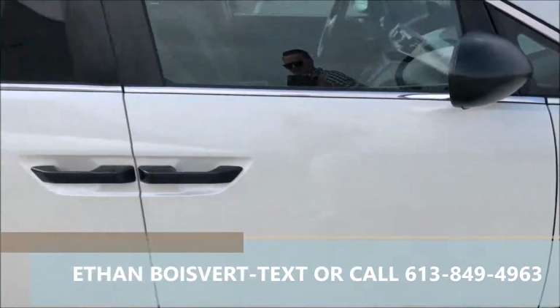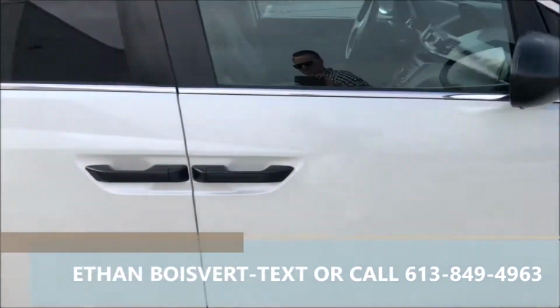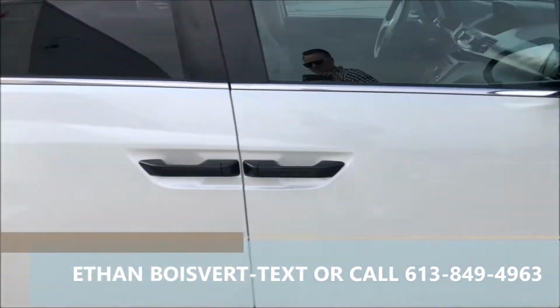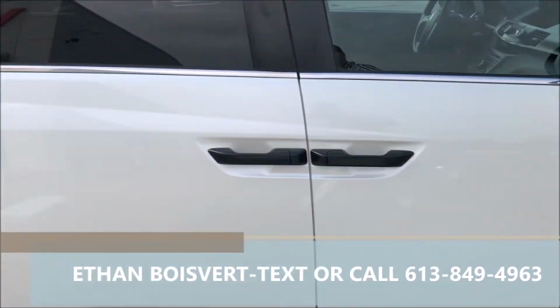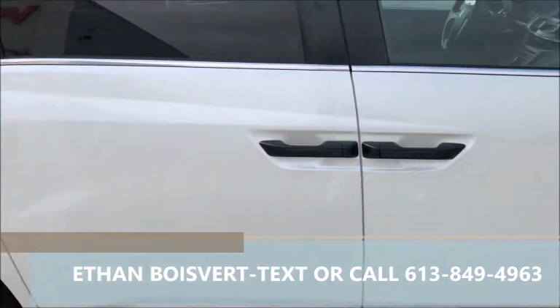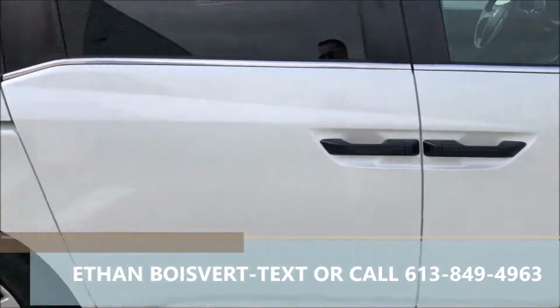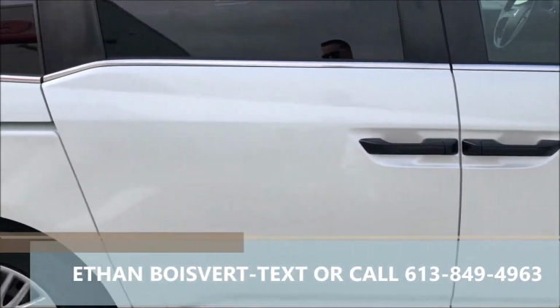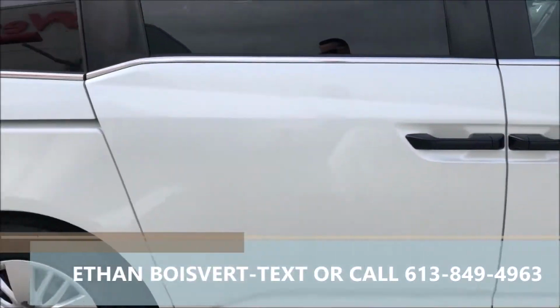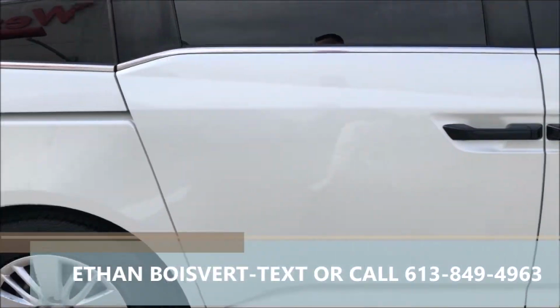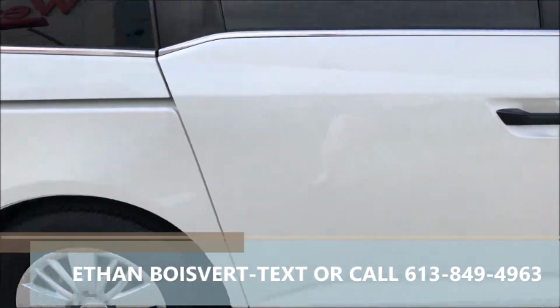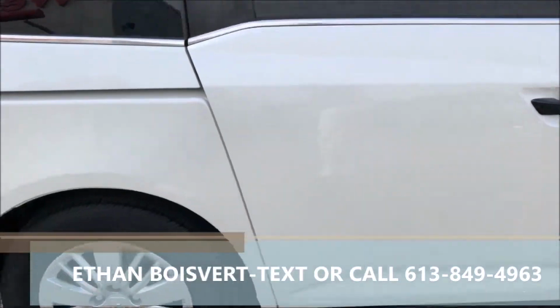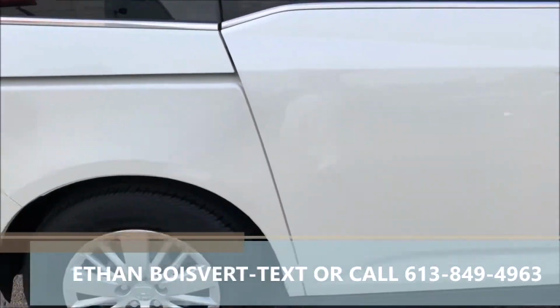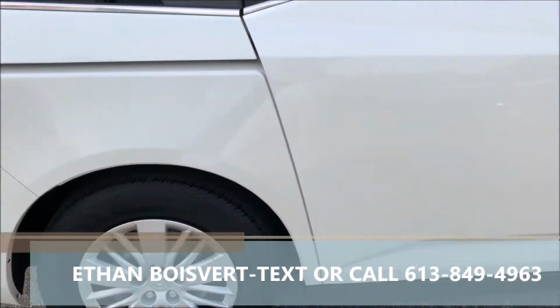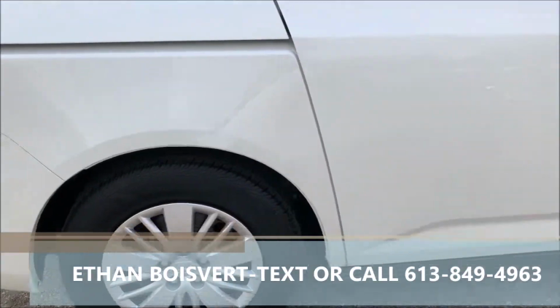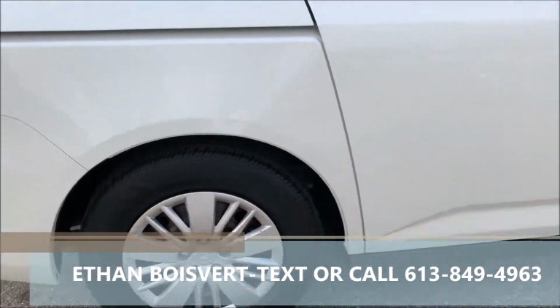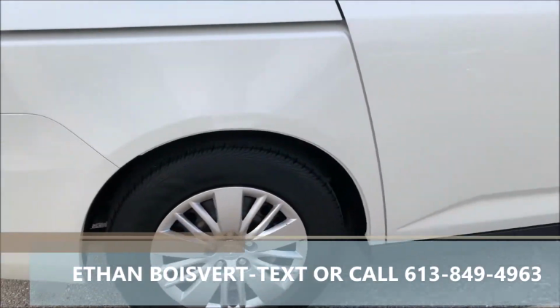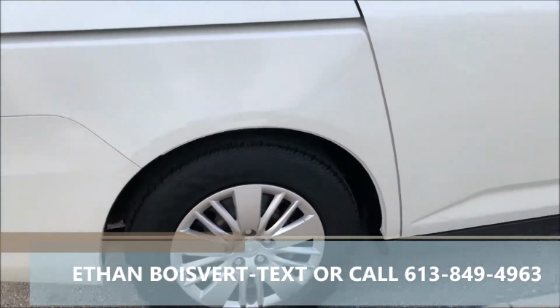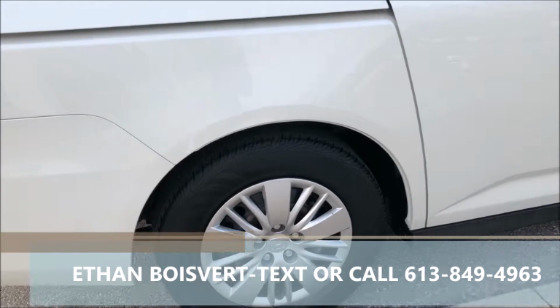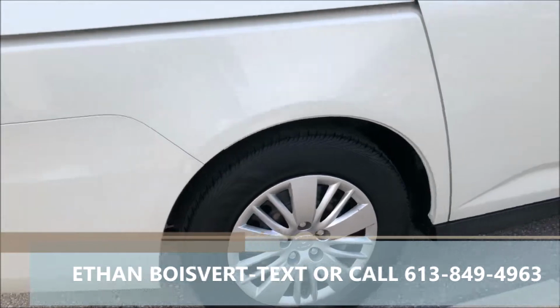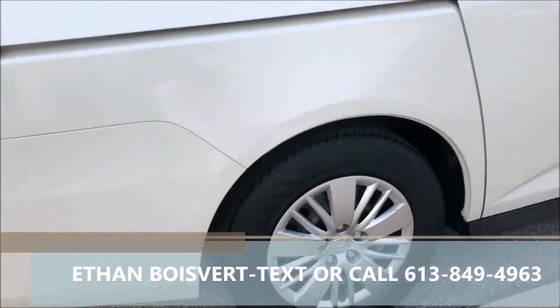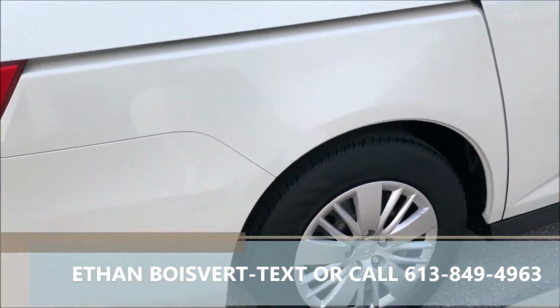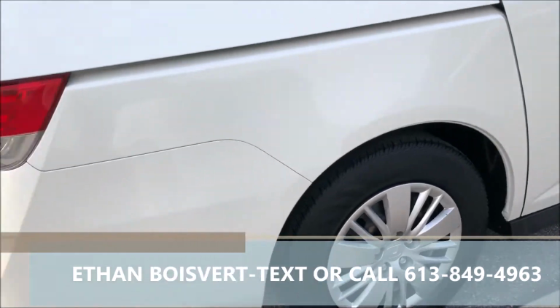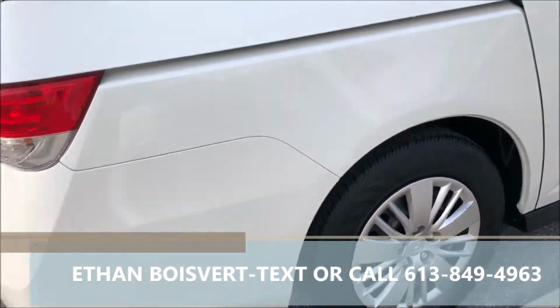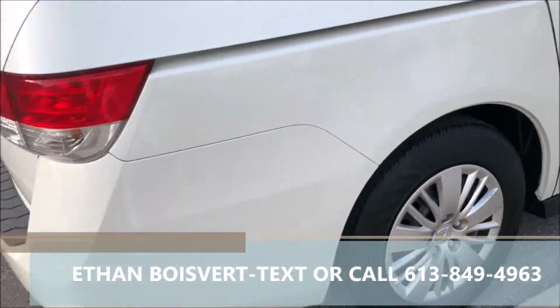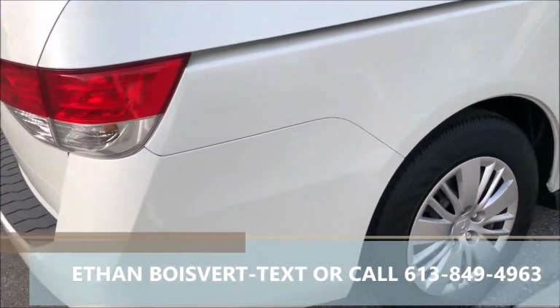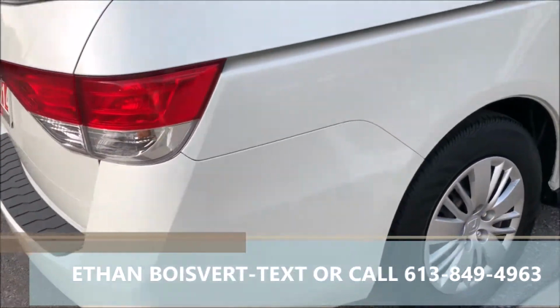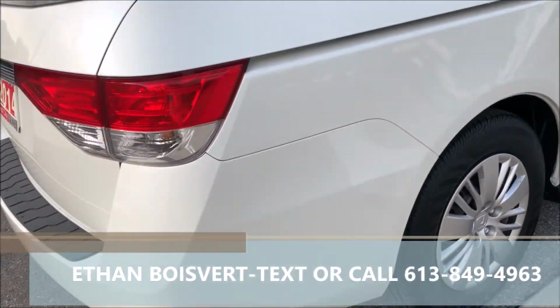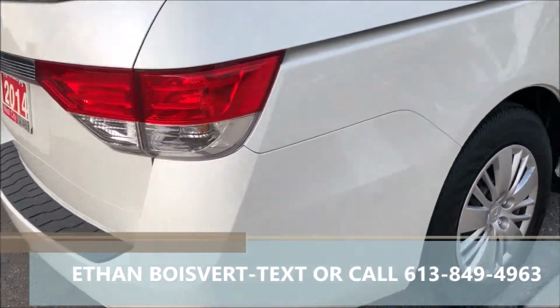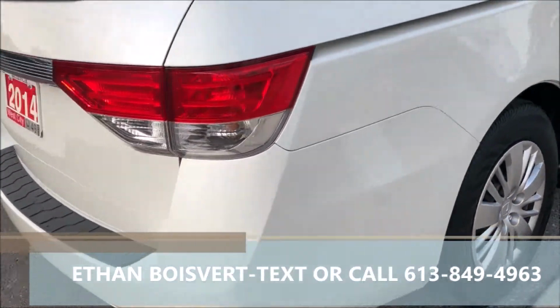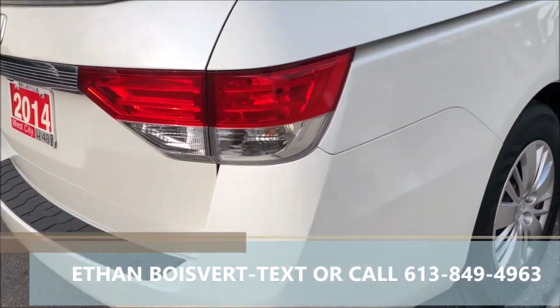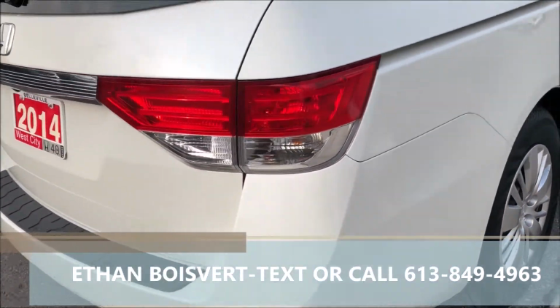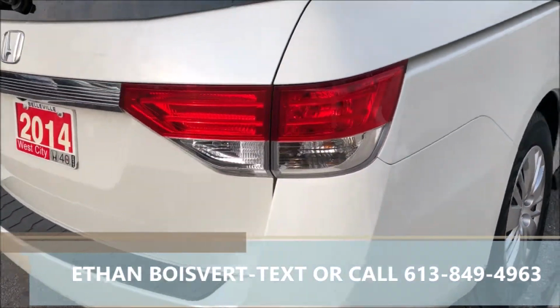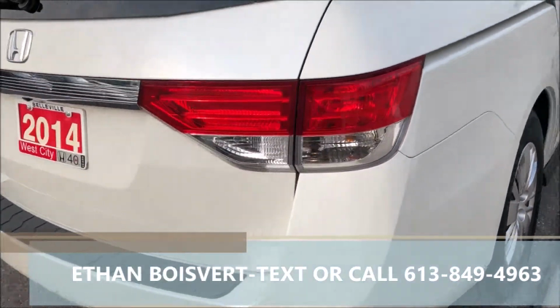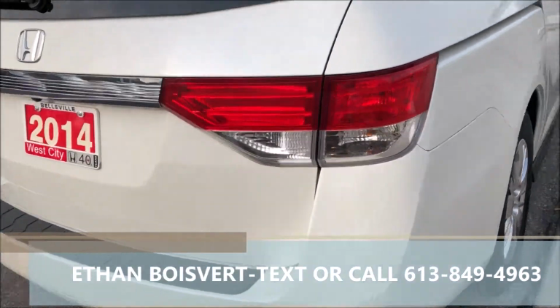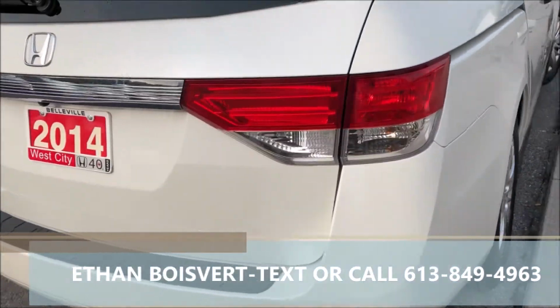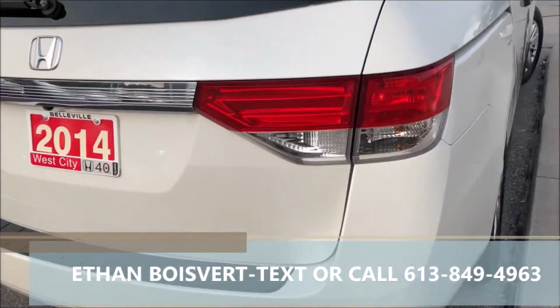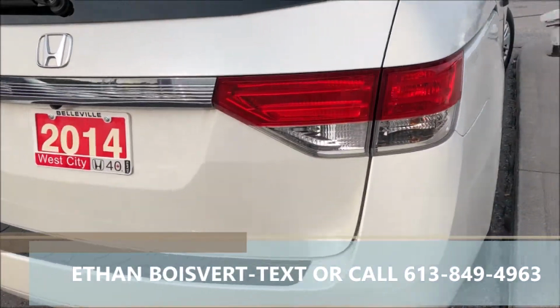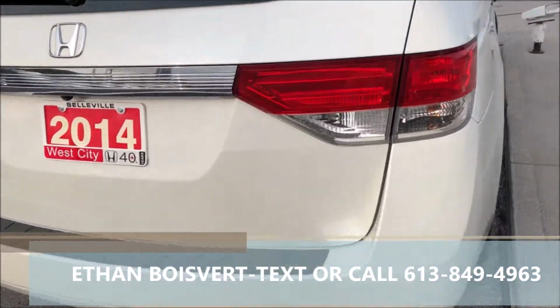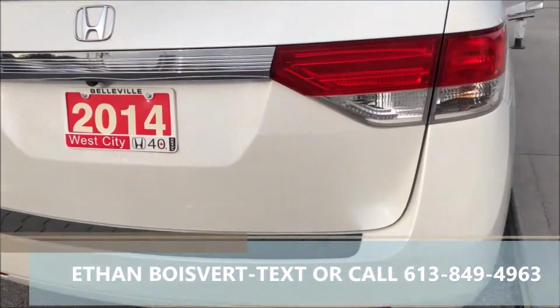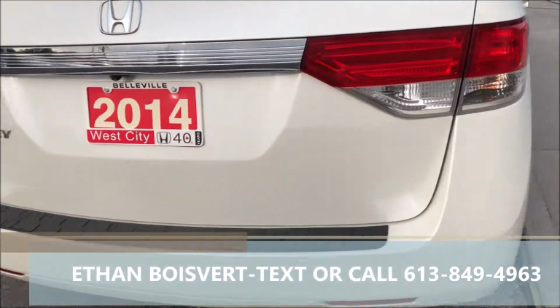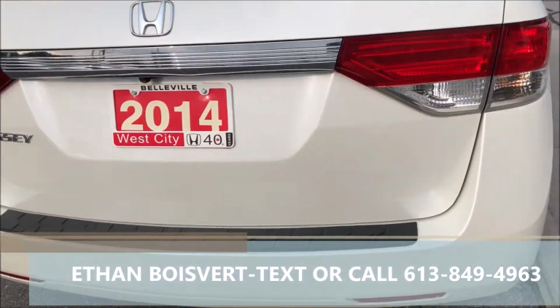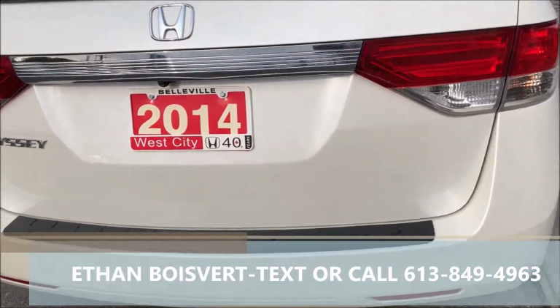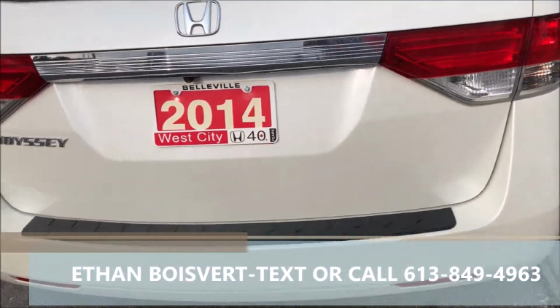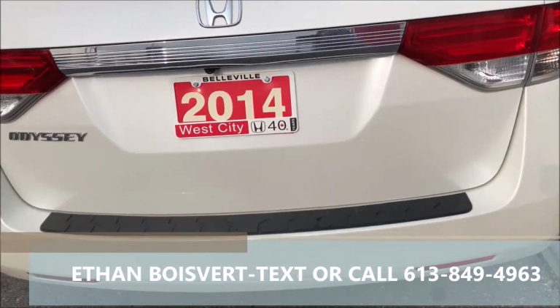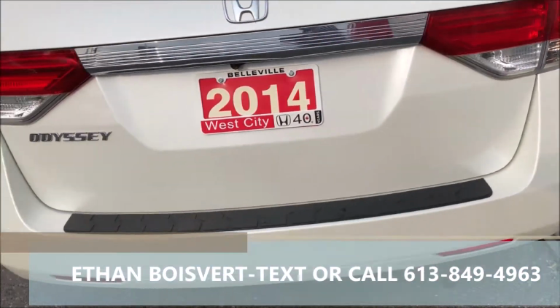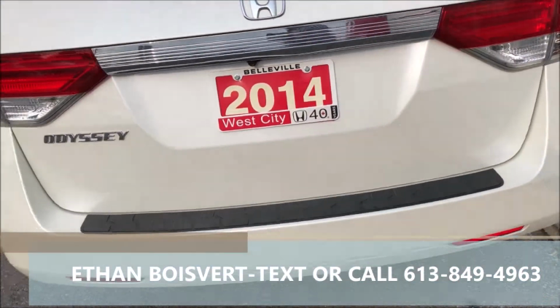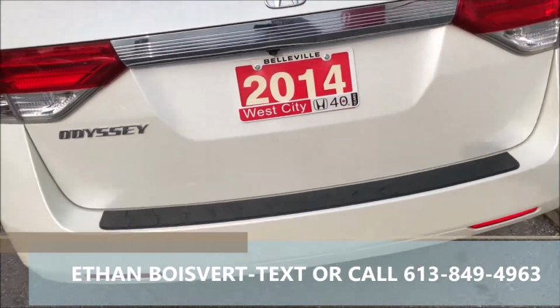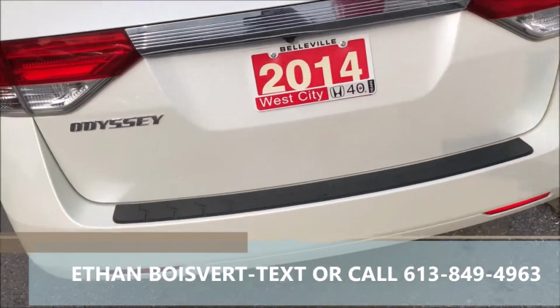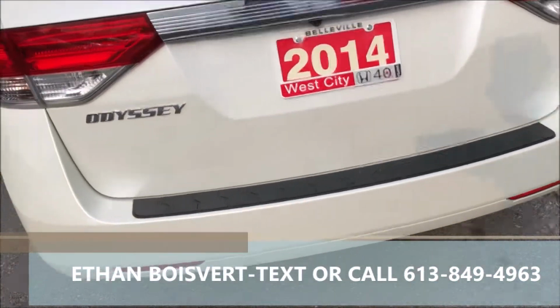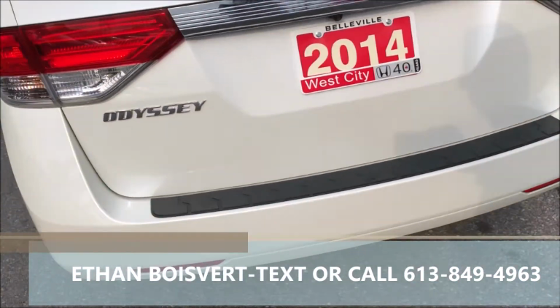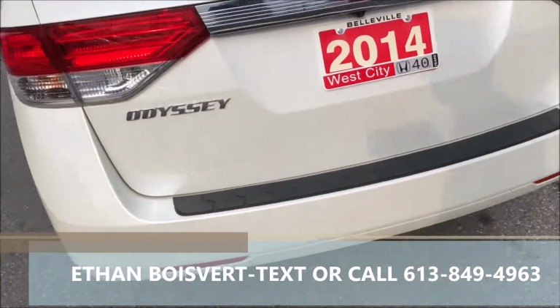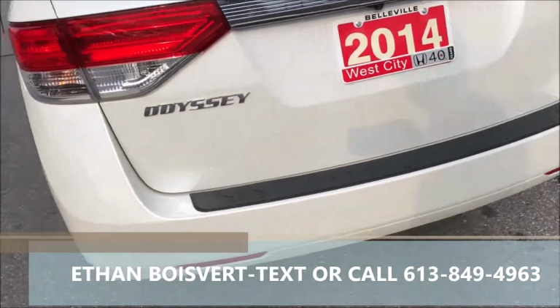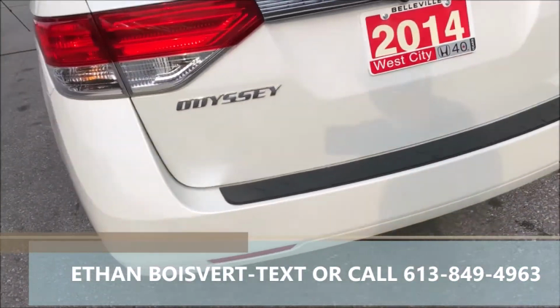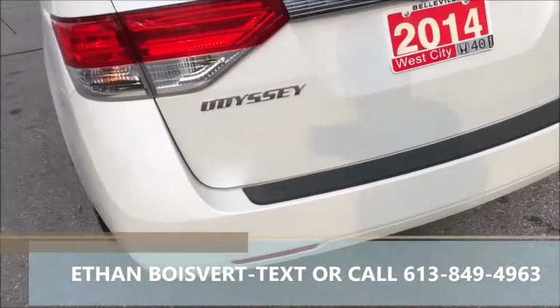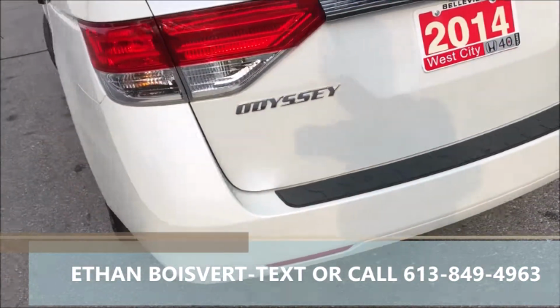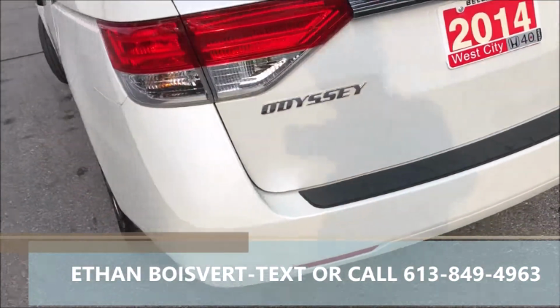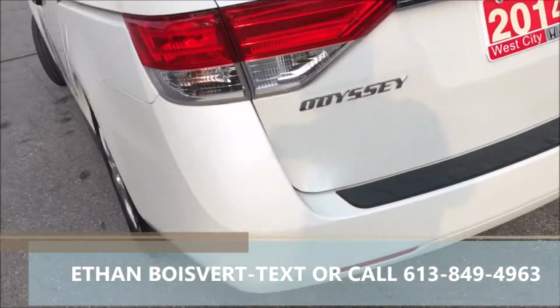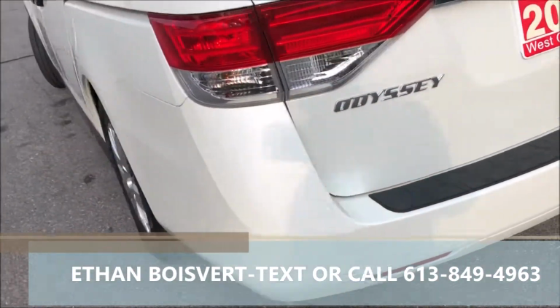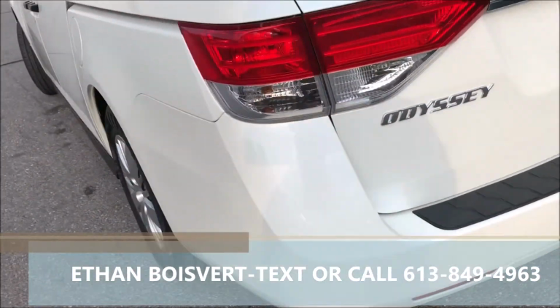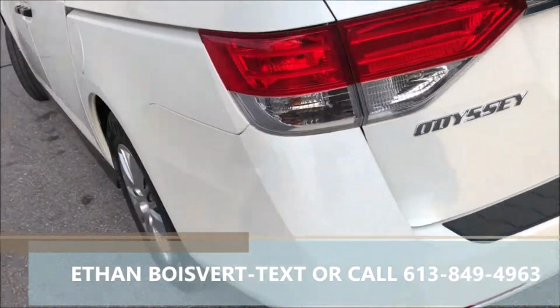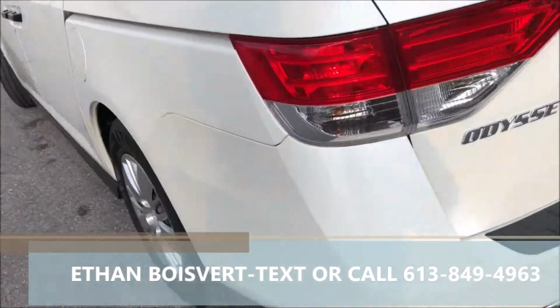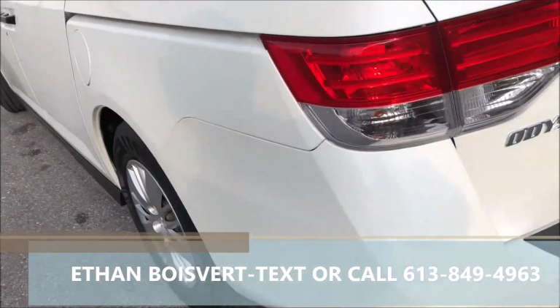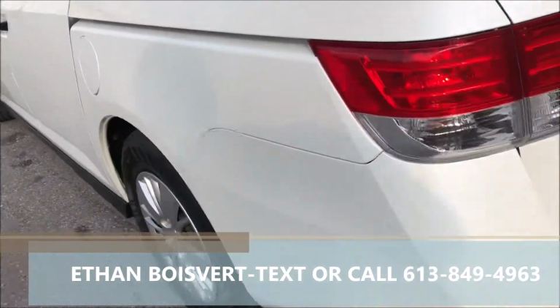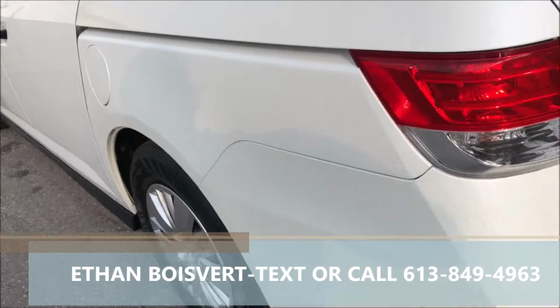This white exterior, steel rims with caps on them. This guy gives you a backup camera.